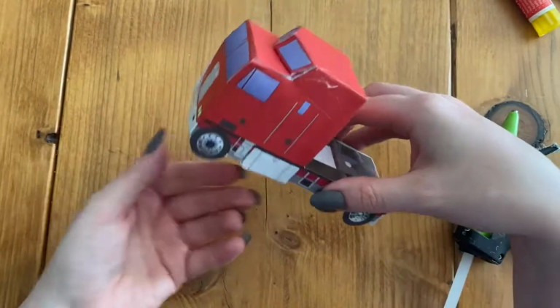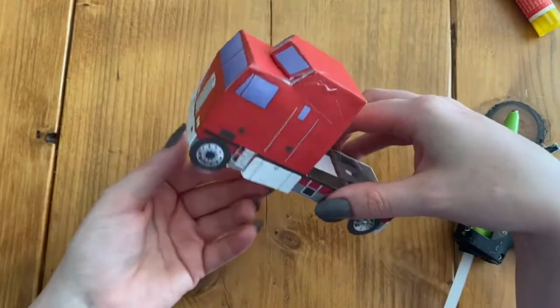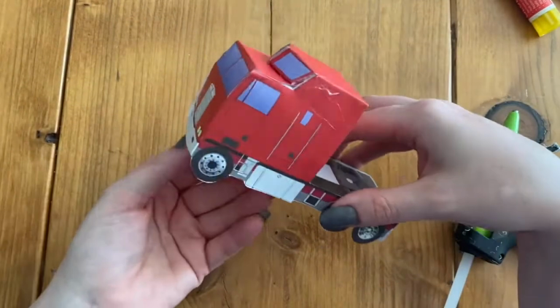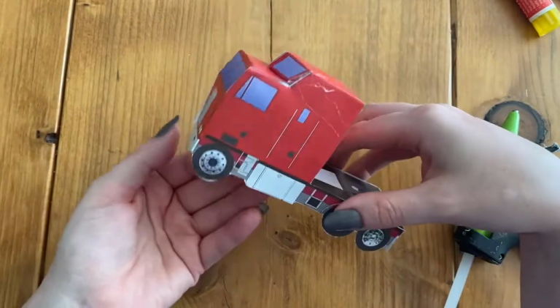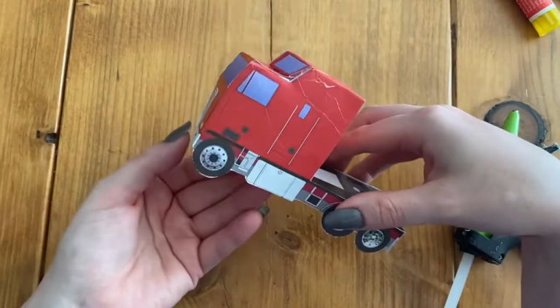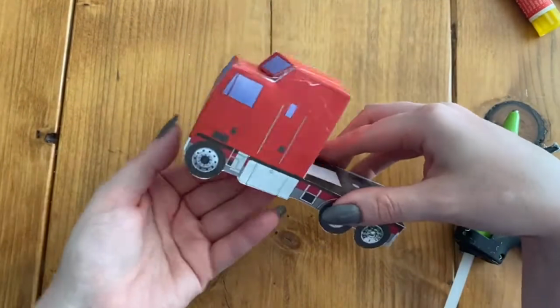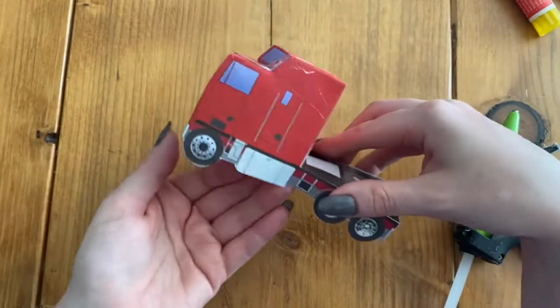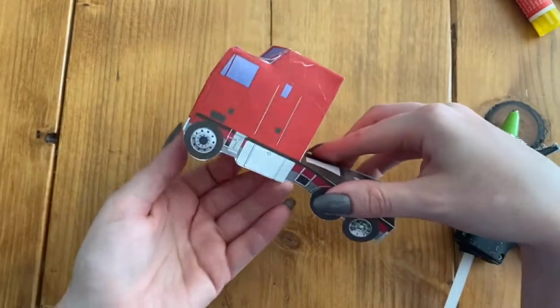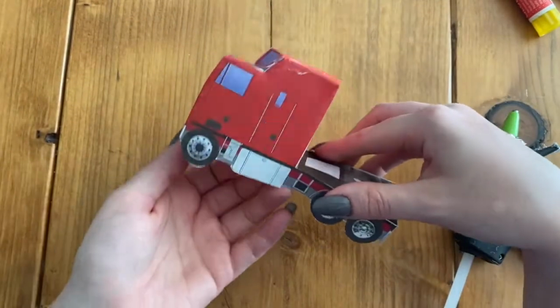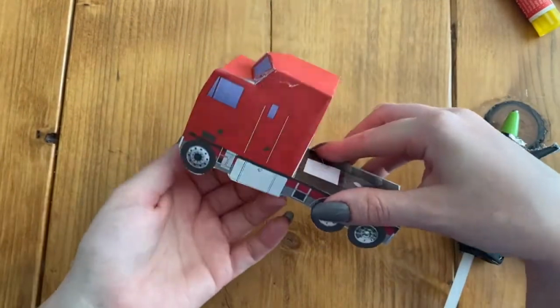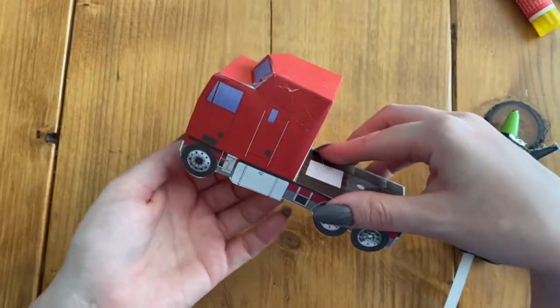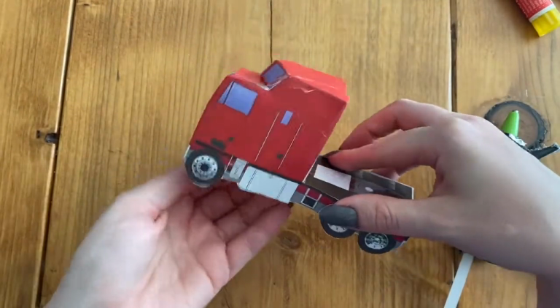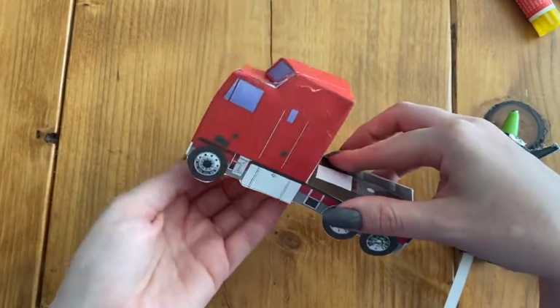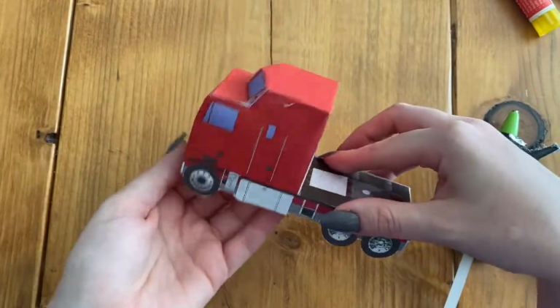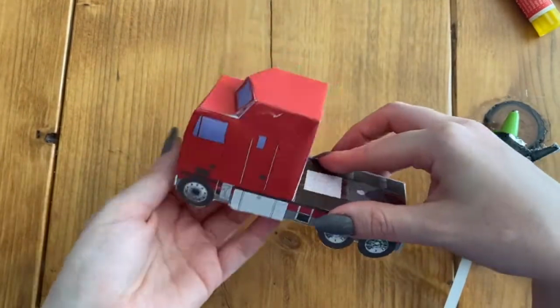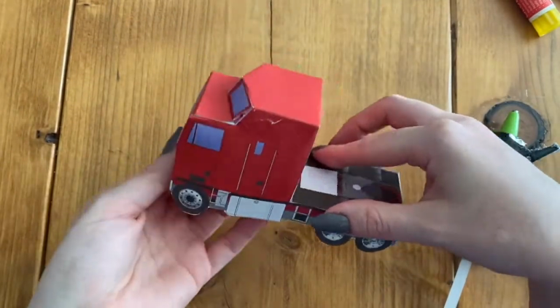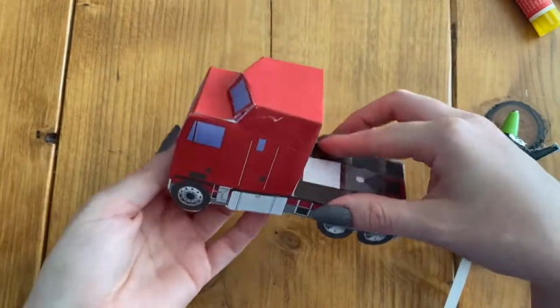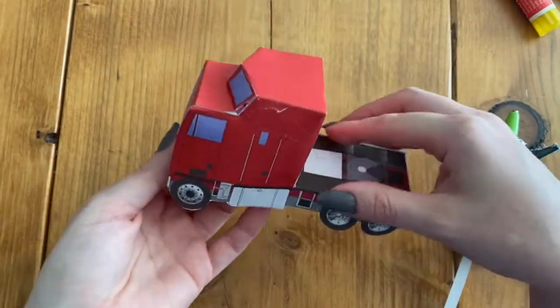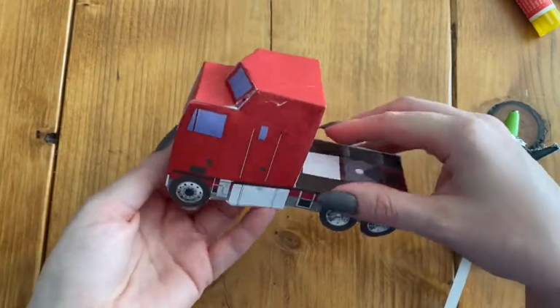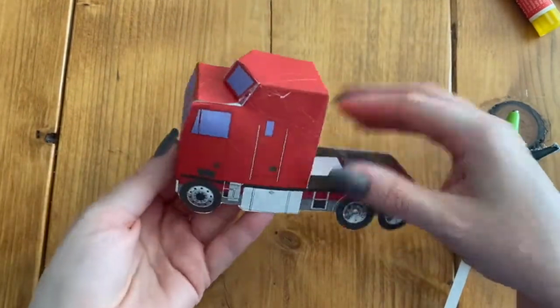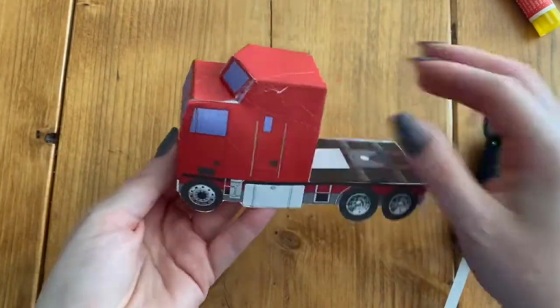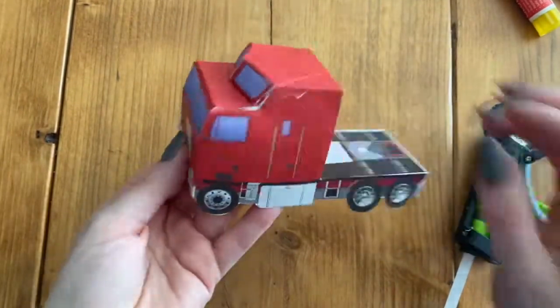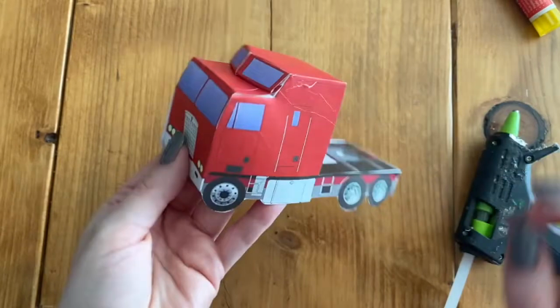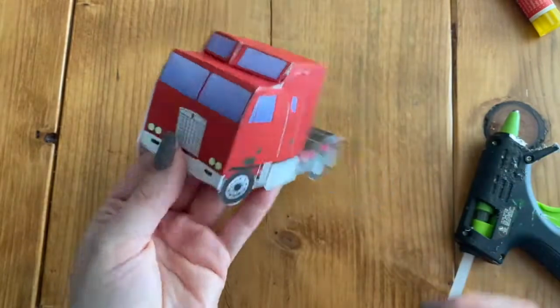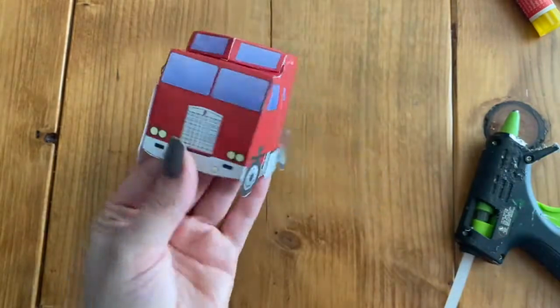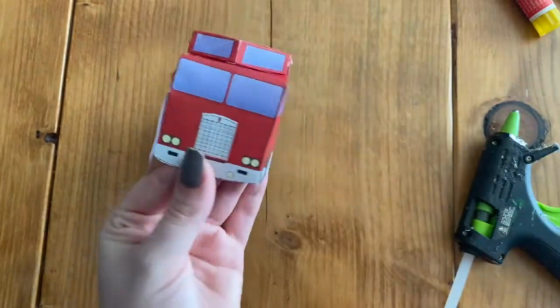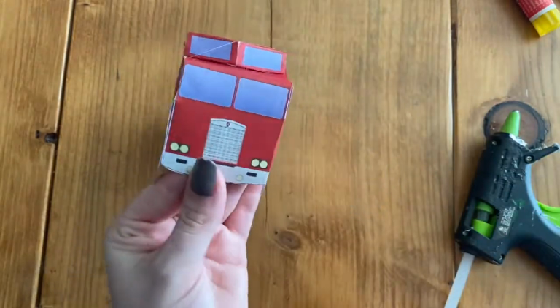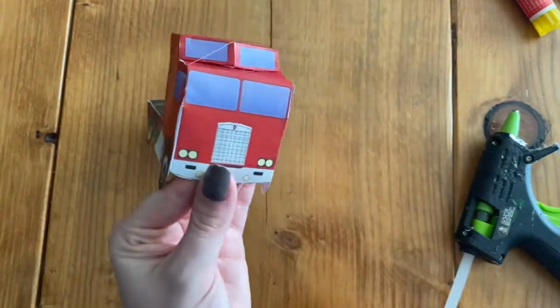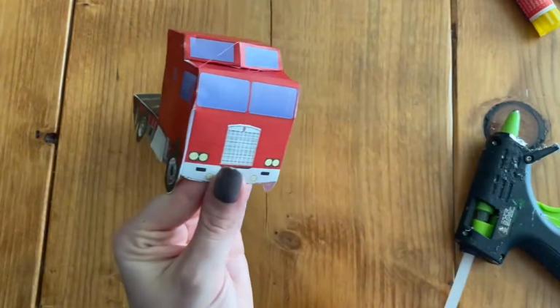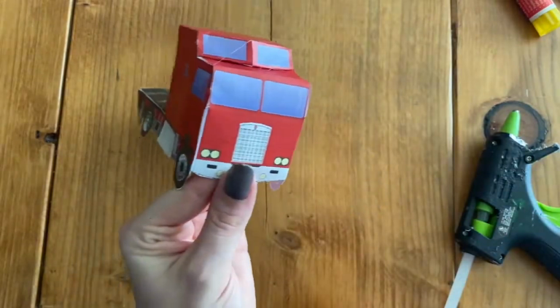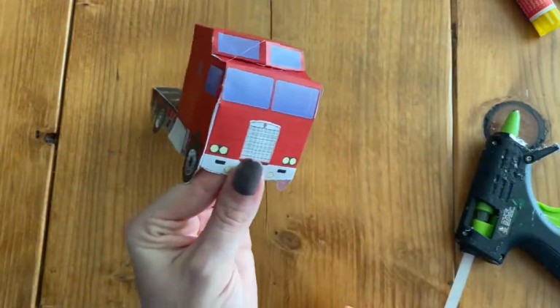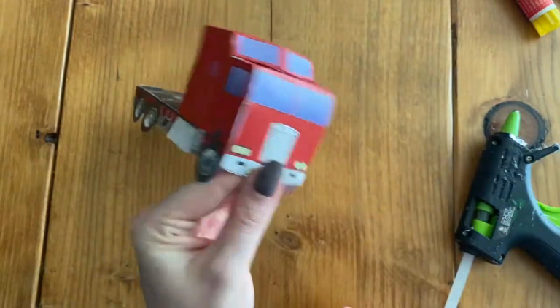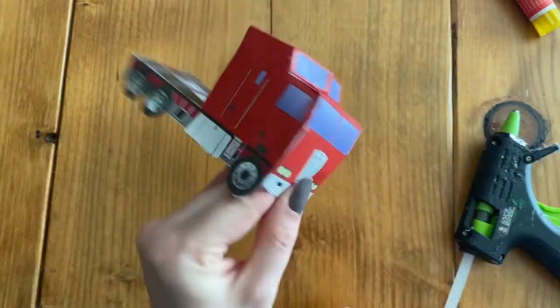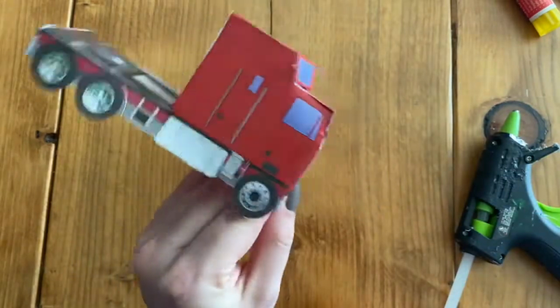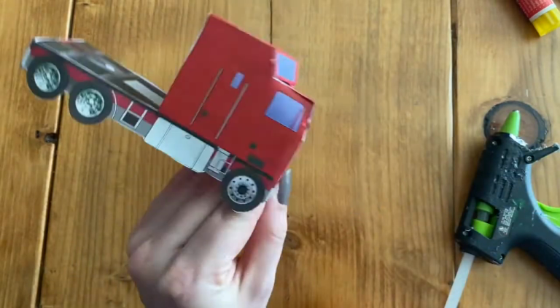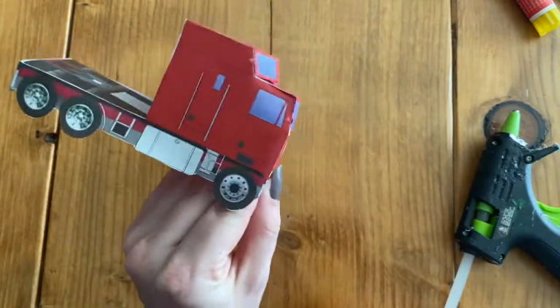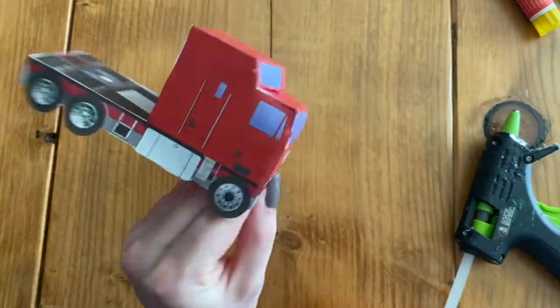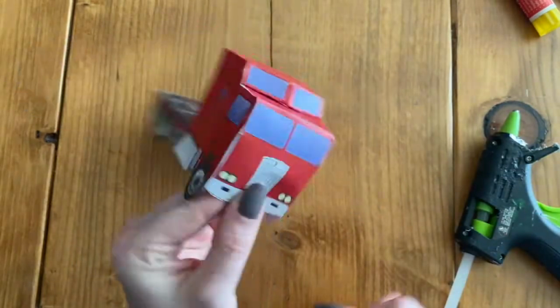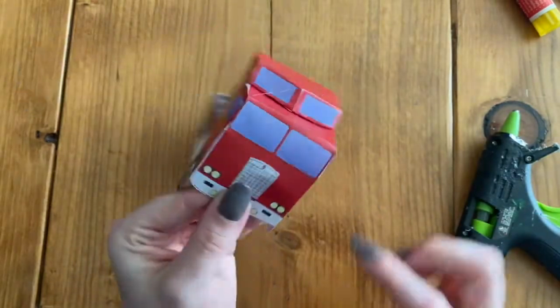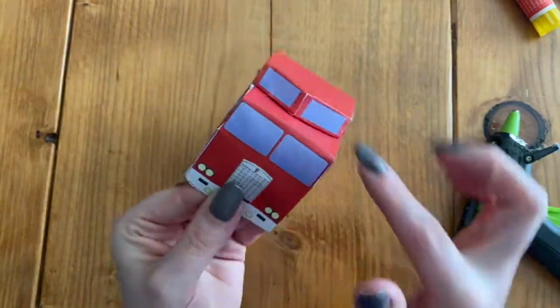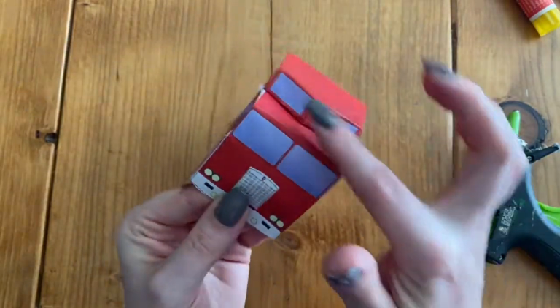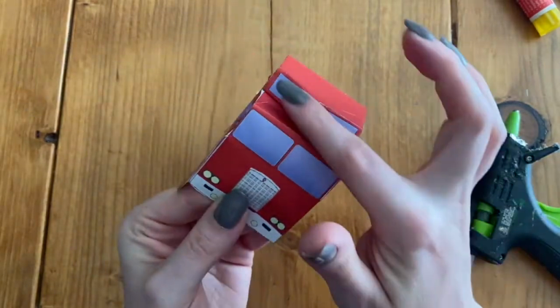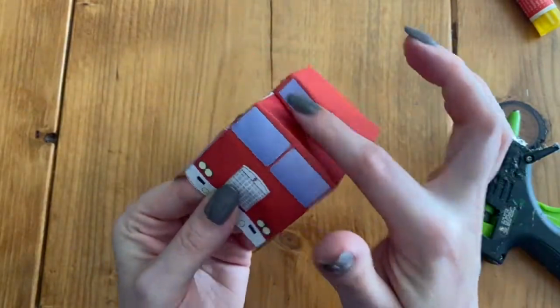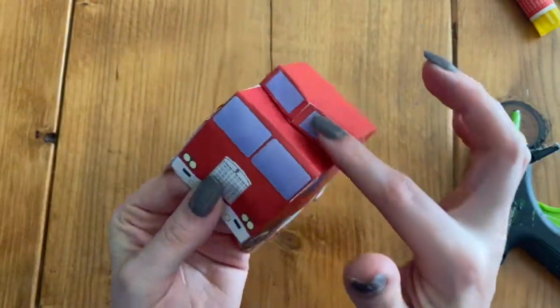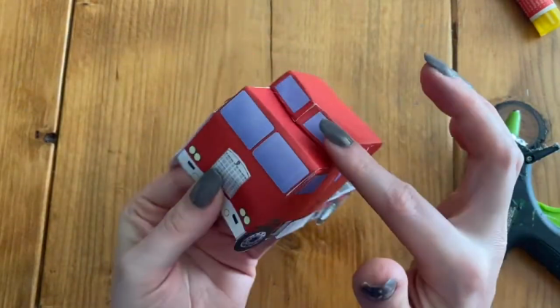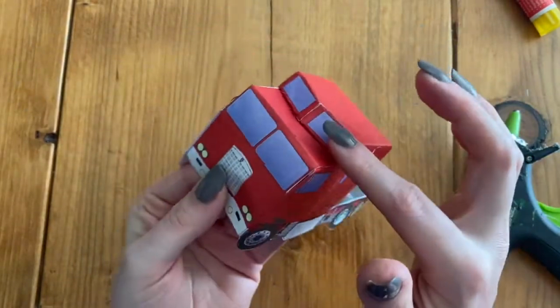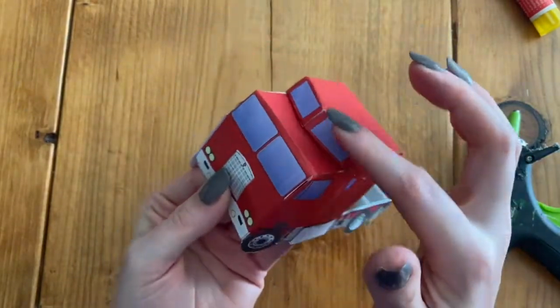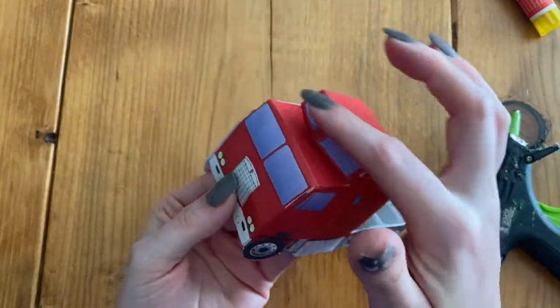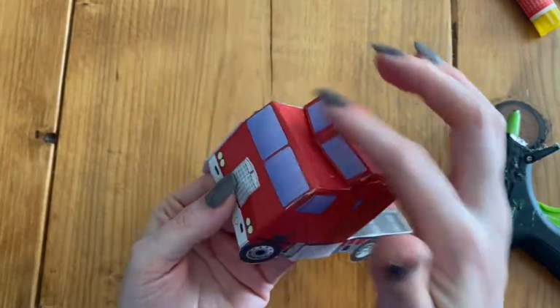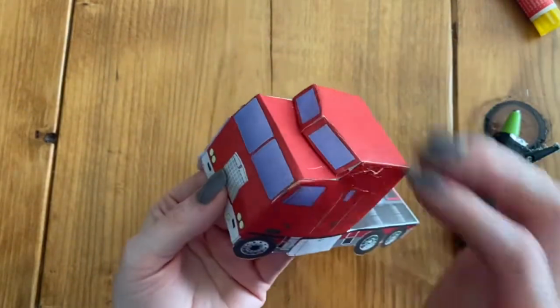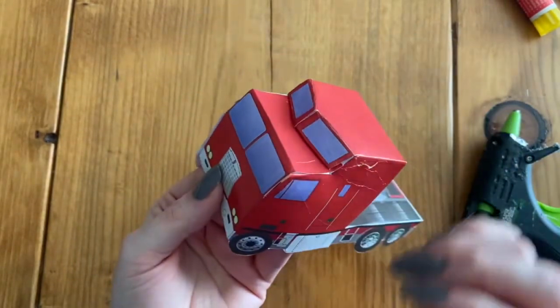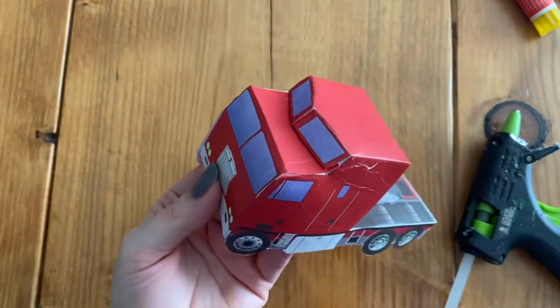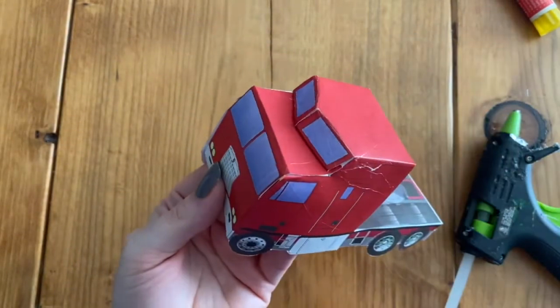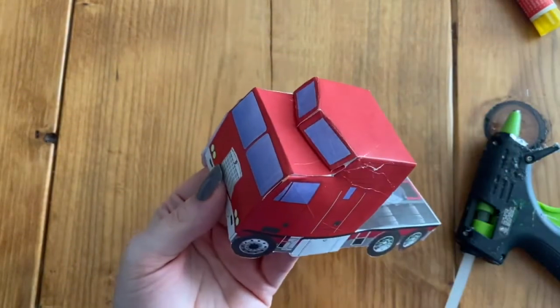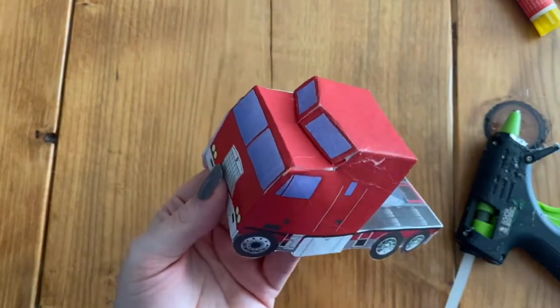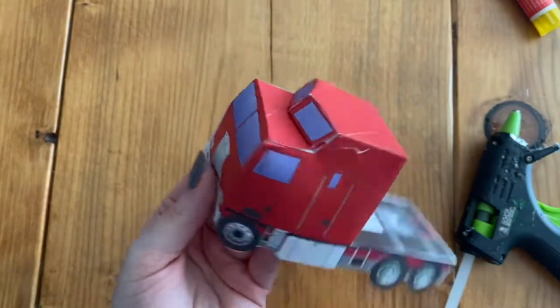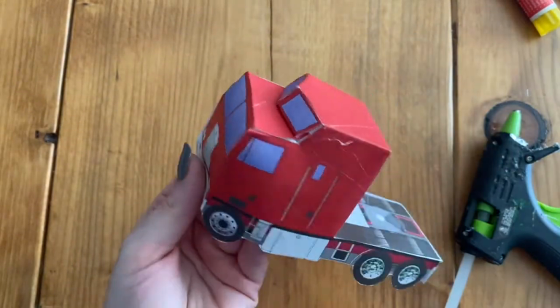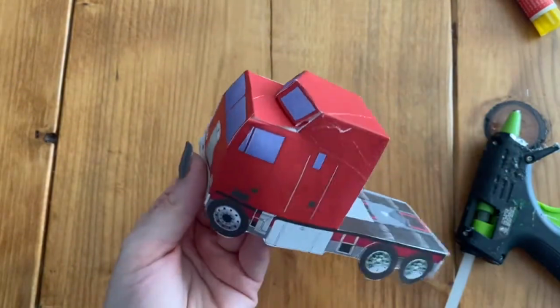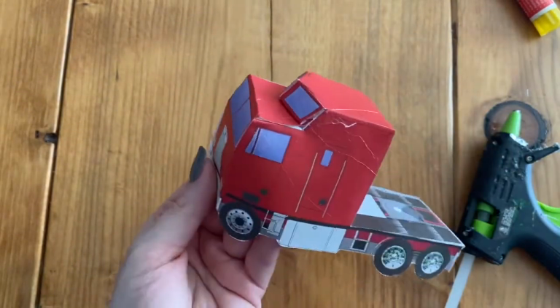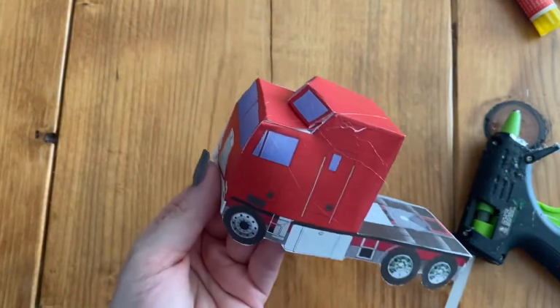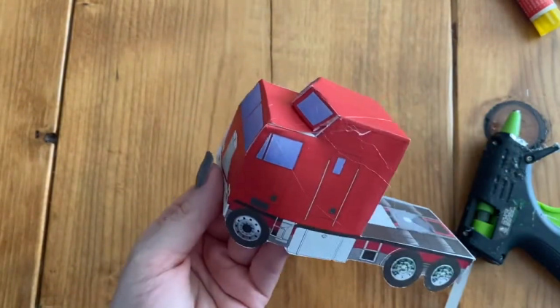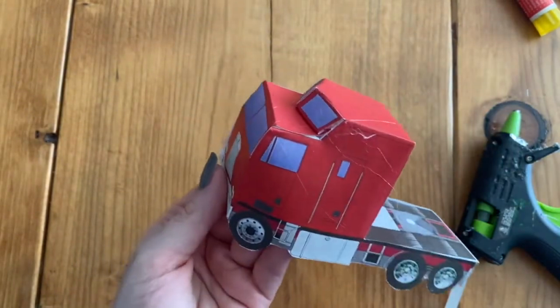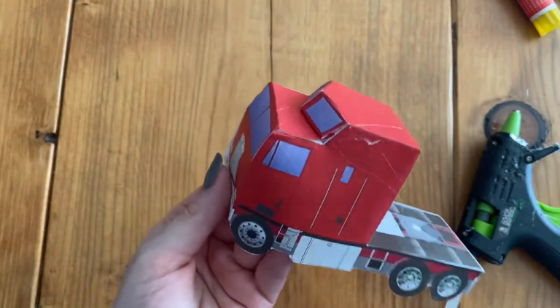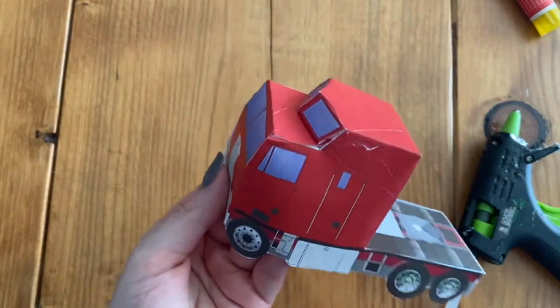Now that I'm done, here is the finished semi. It's a little more challenging with this extra piece, but it does look kind of cool.